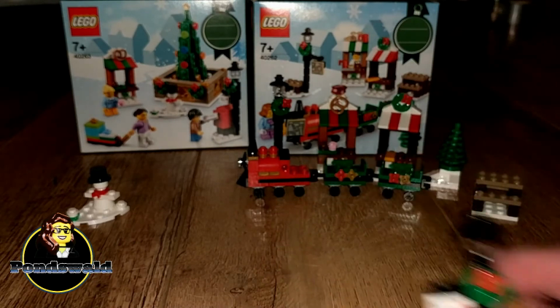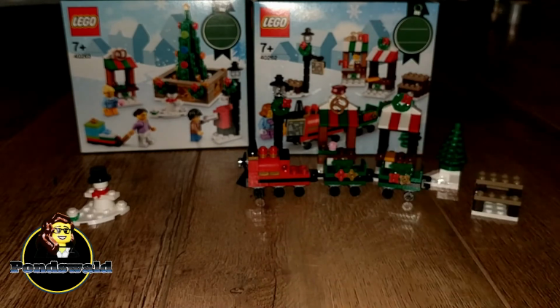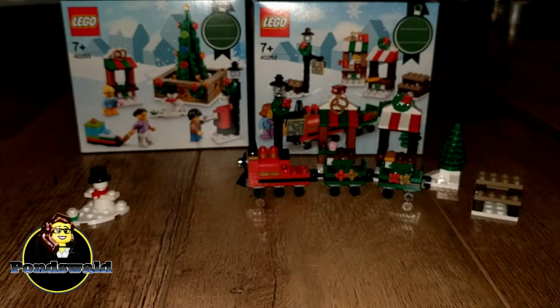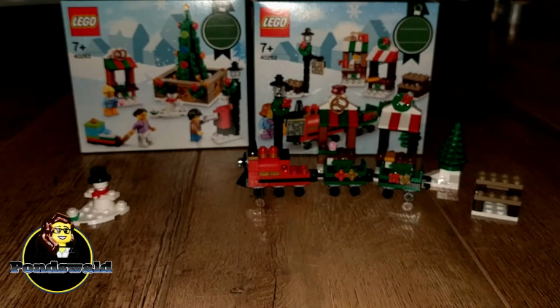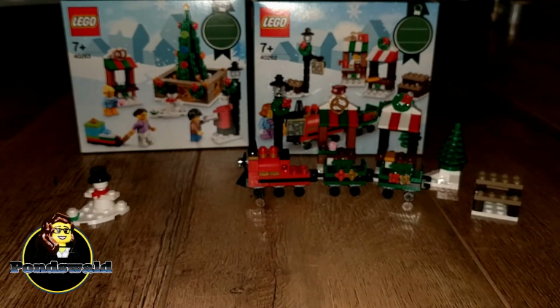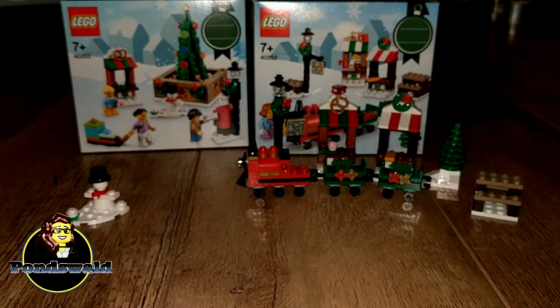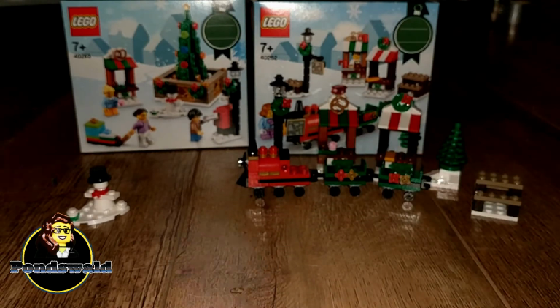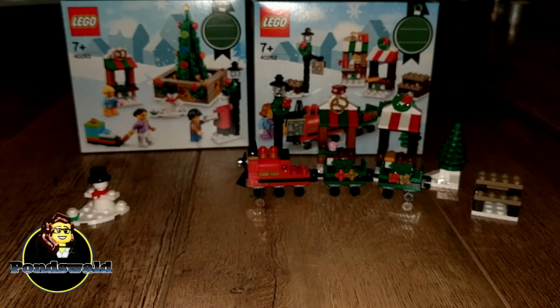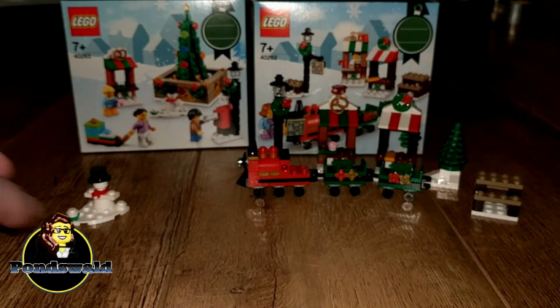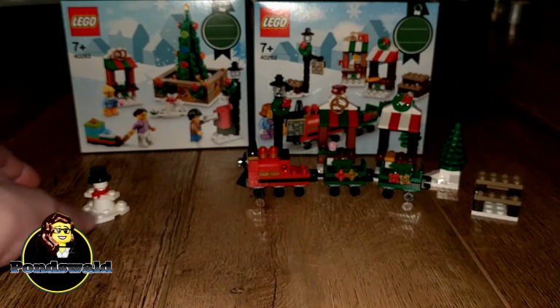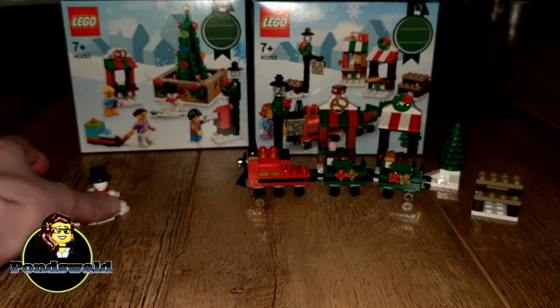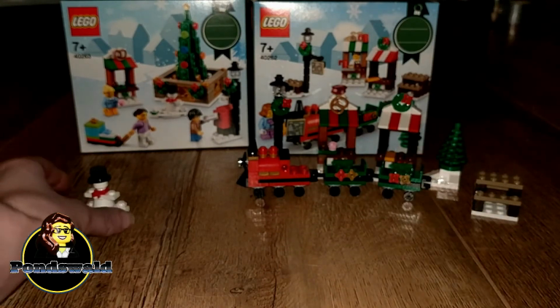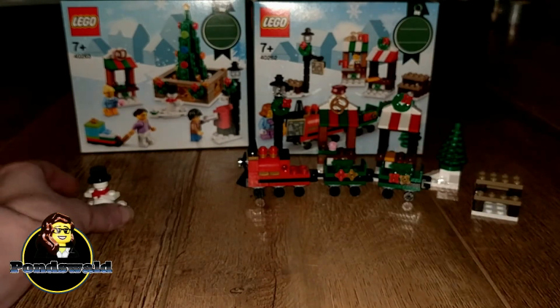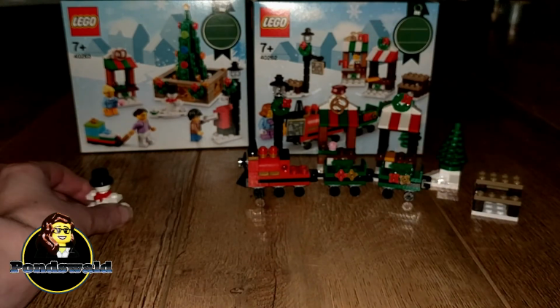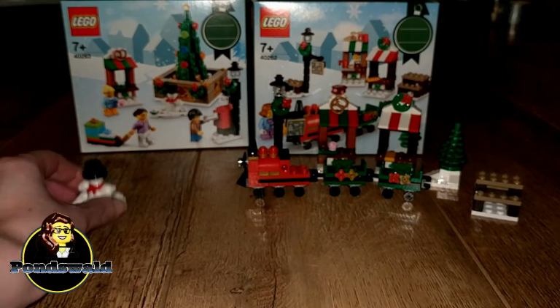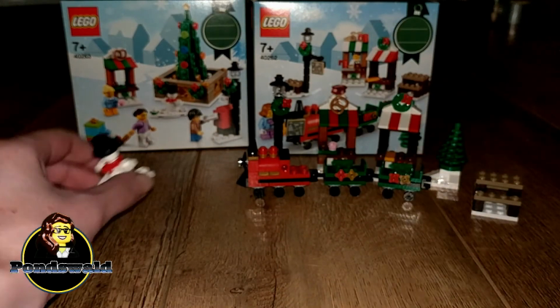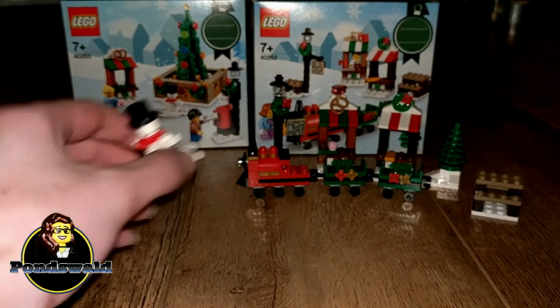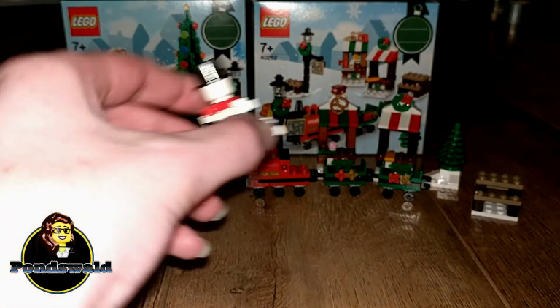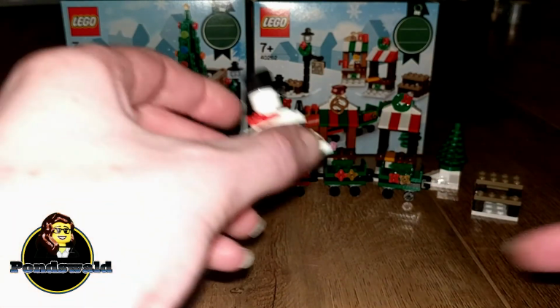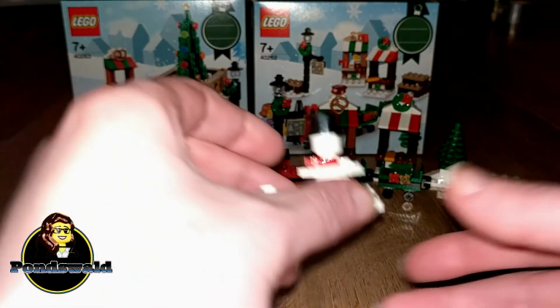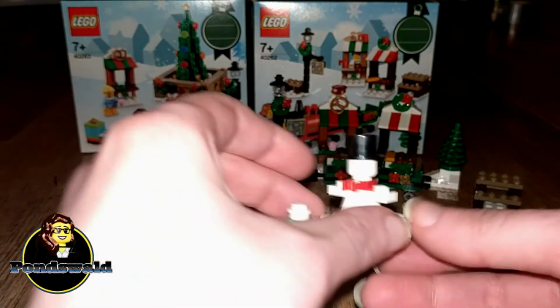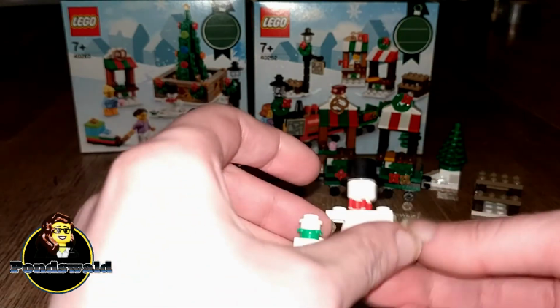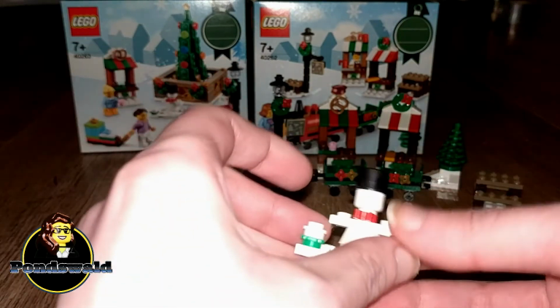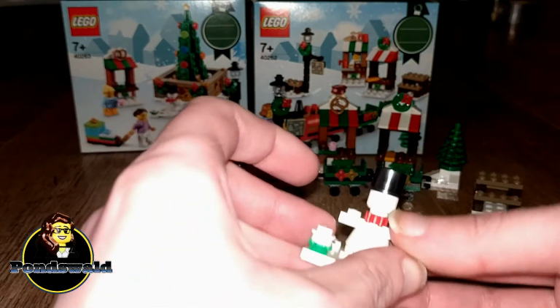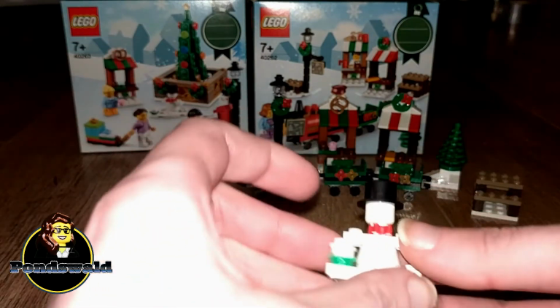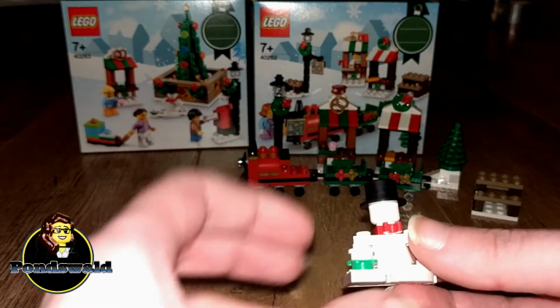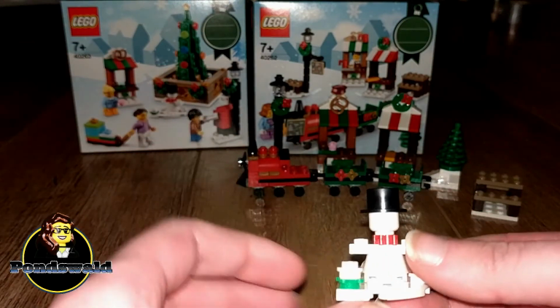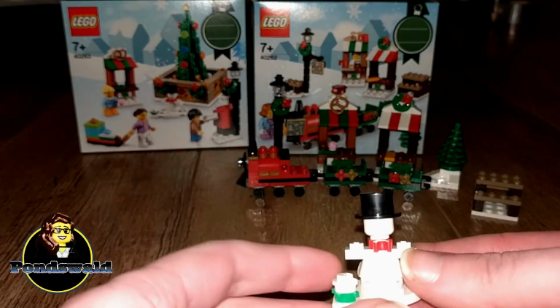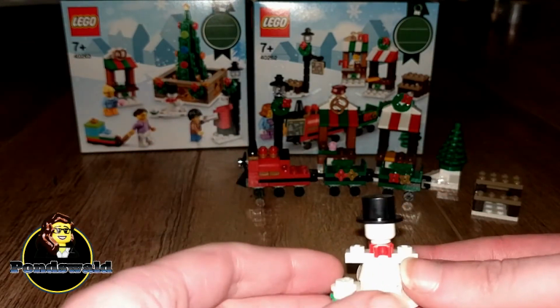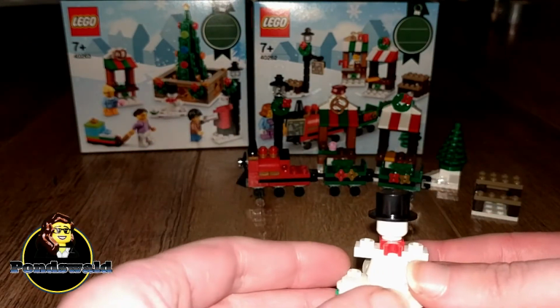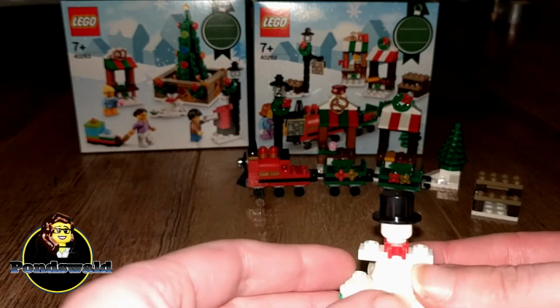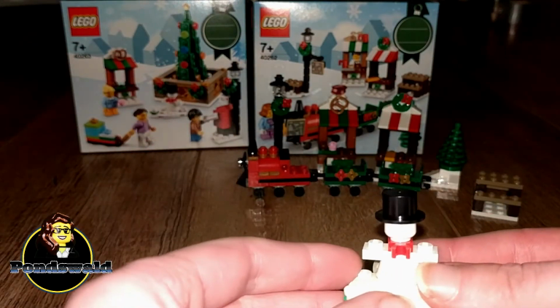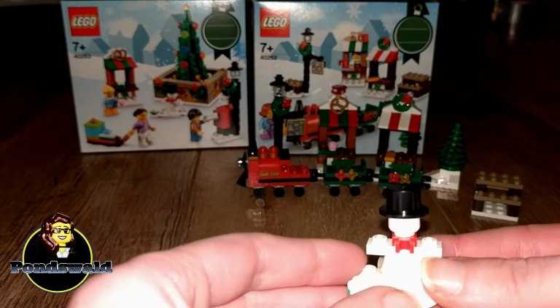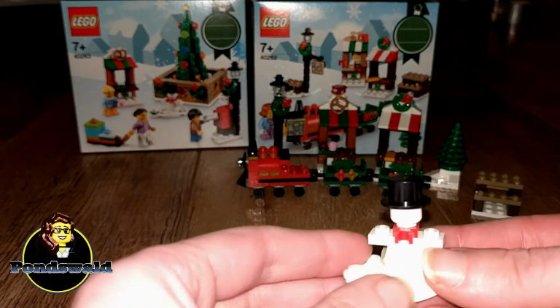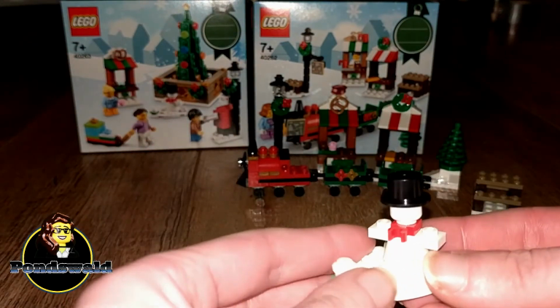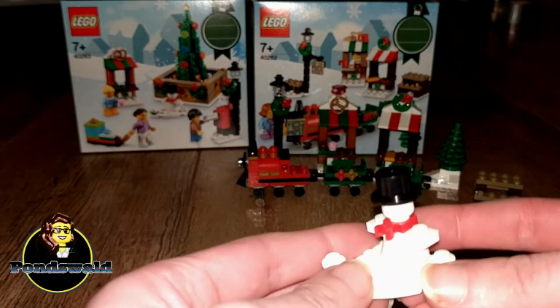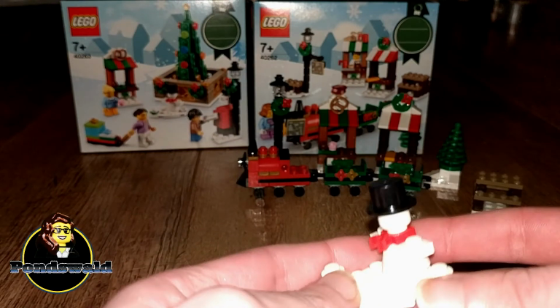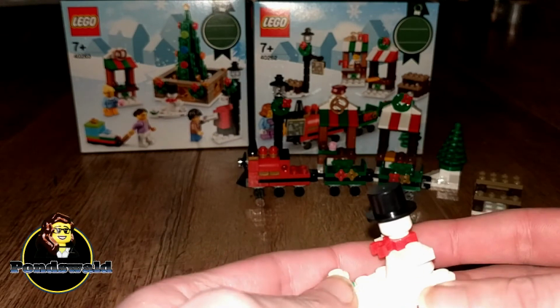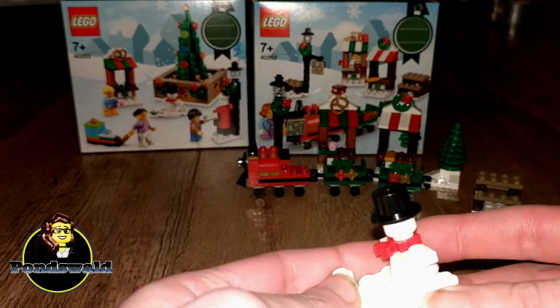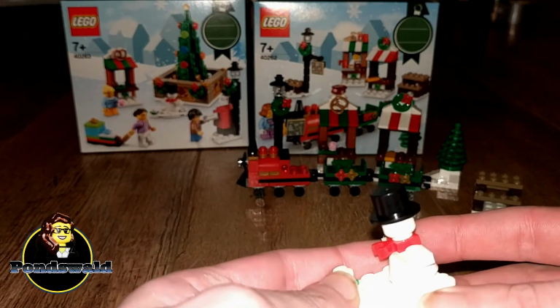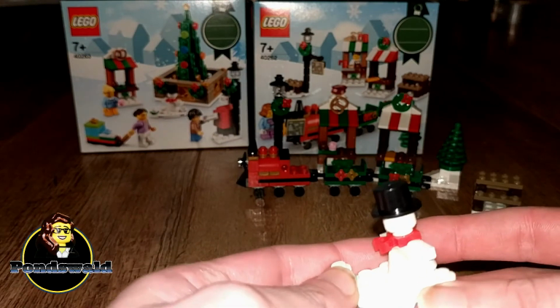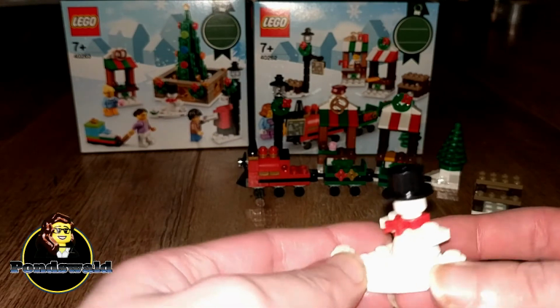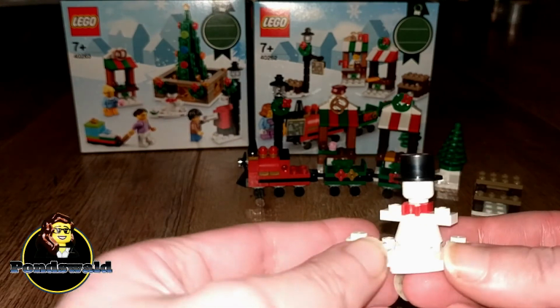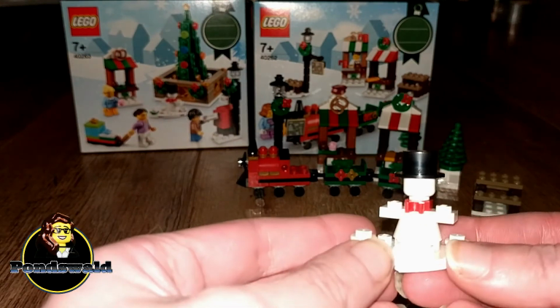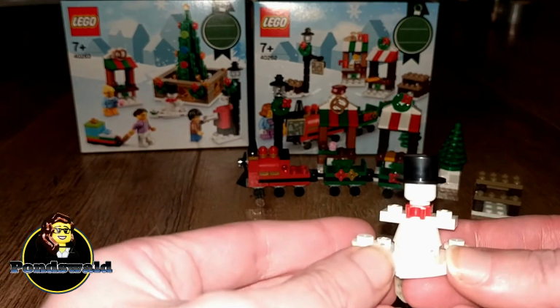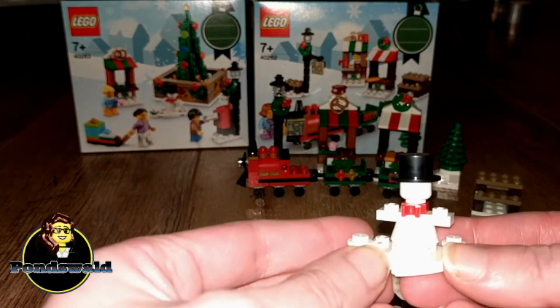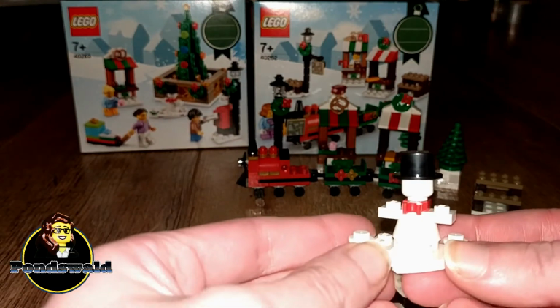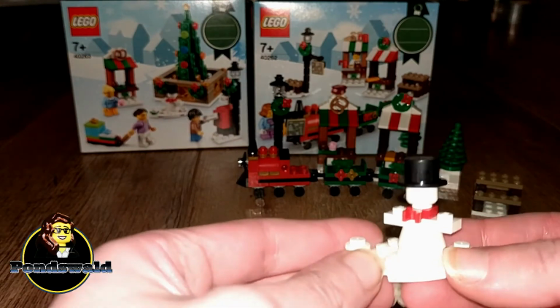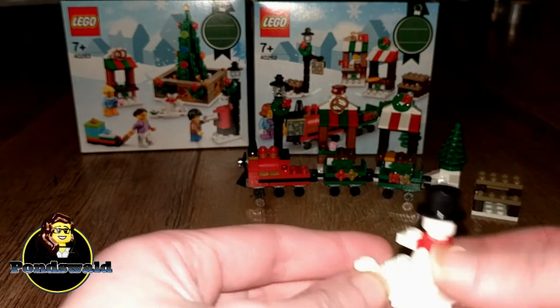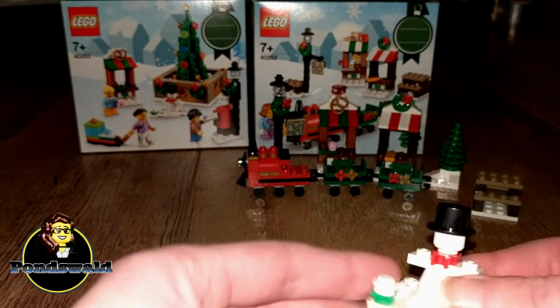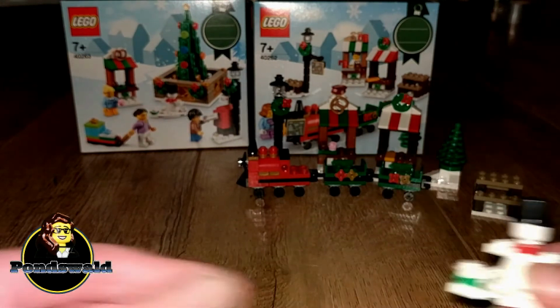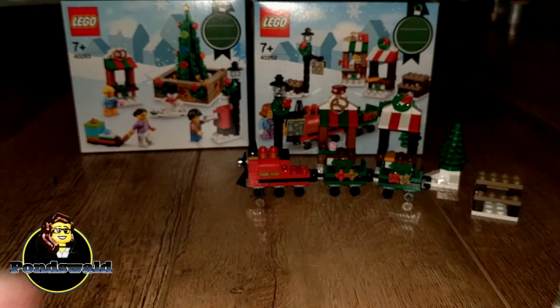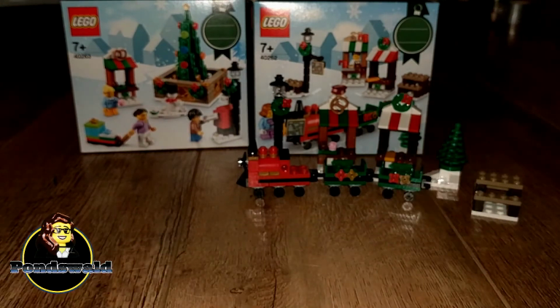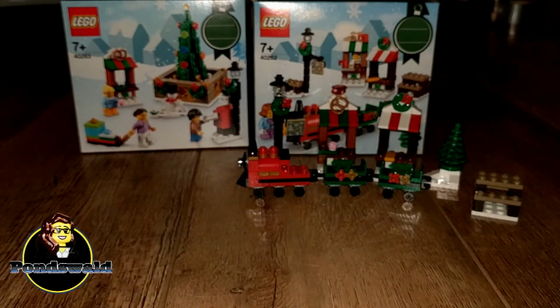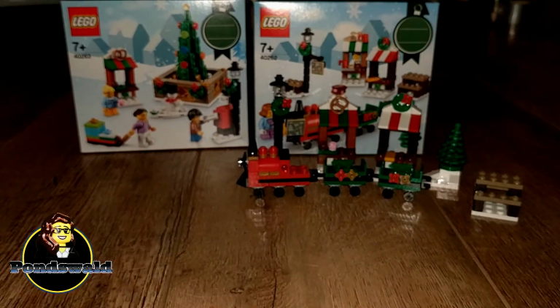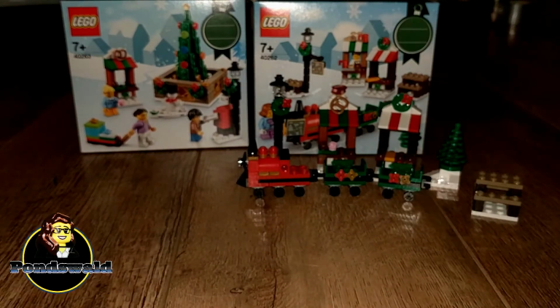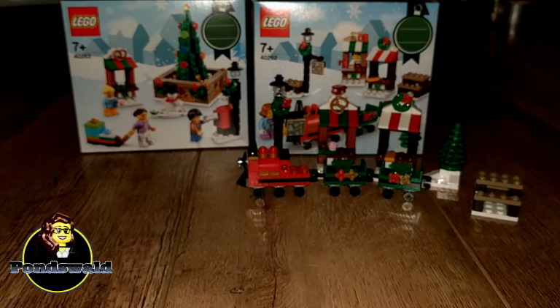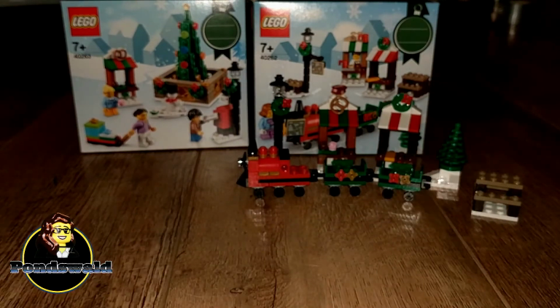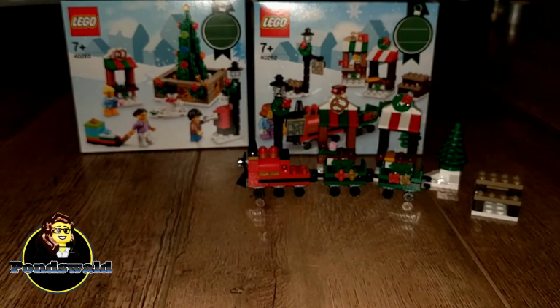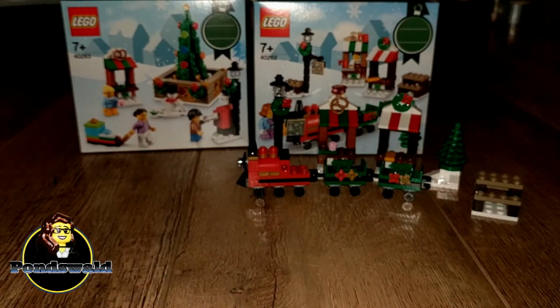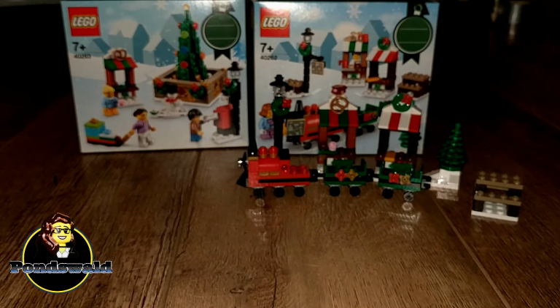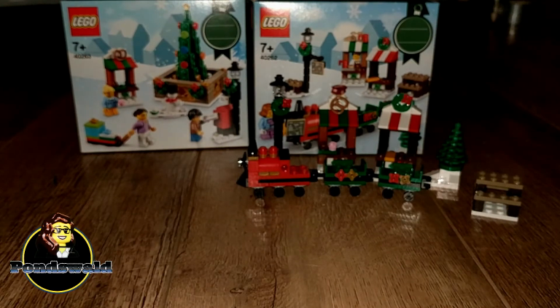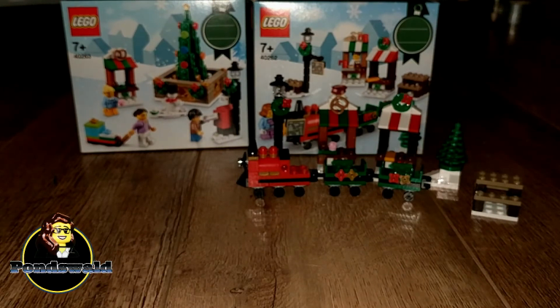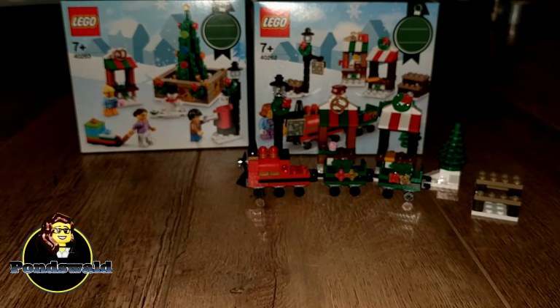And you also get this tiny little snowman. Because it's snowing and we love to make snowmen.